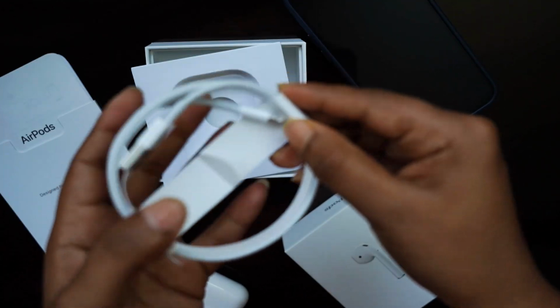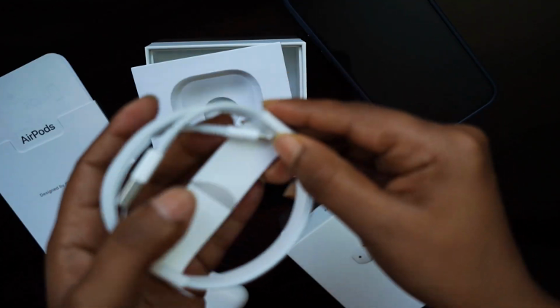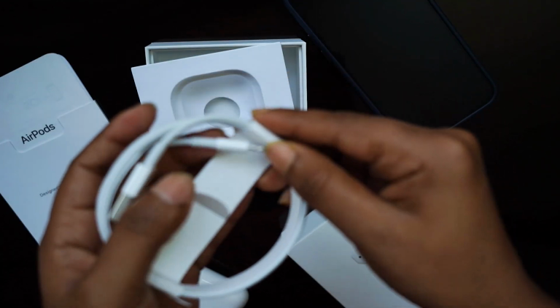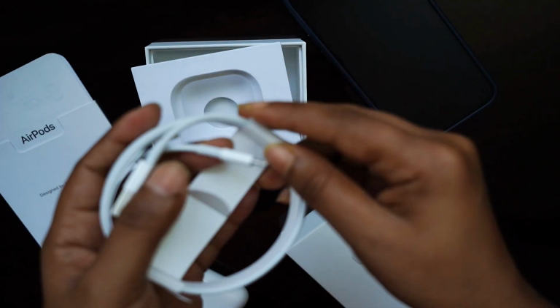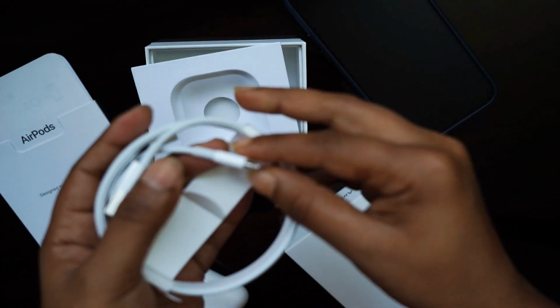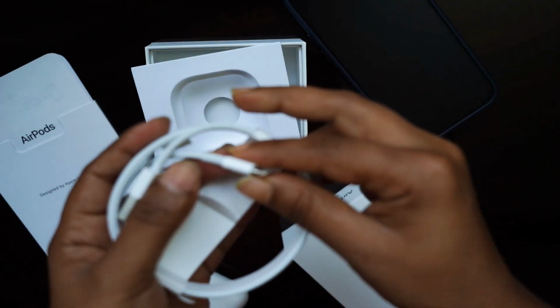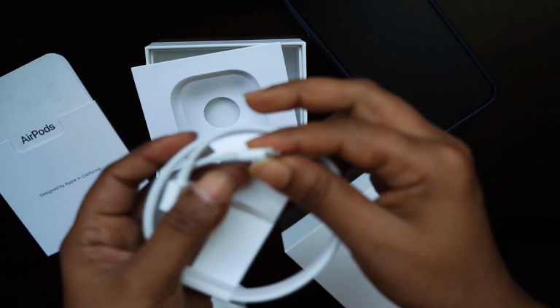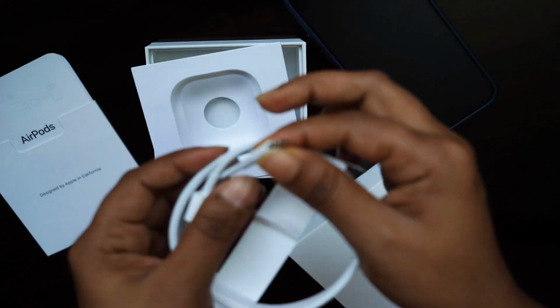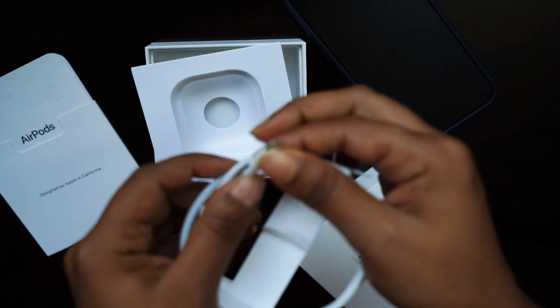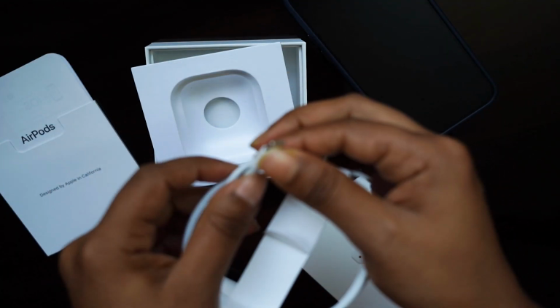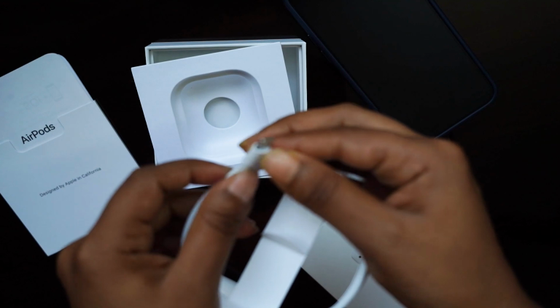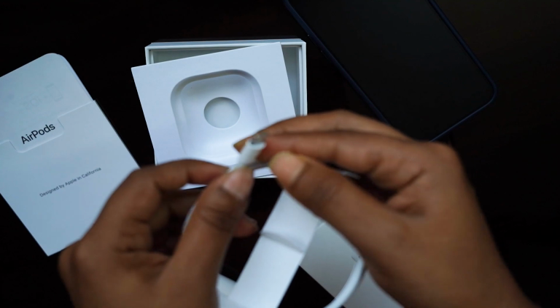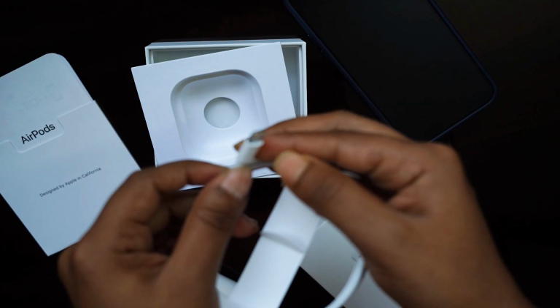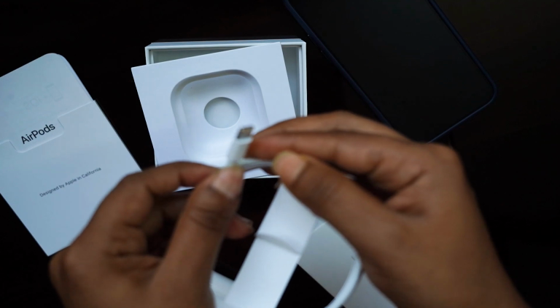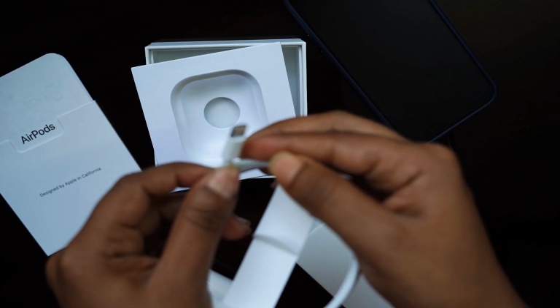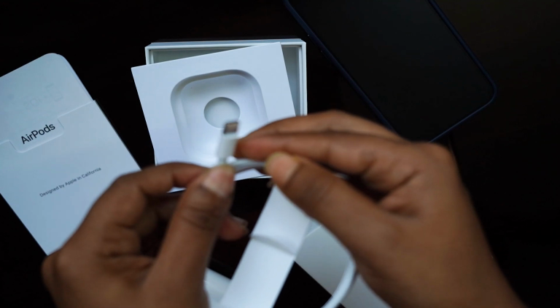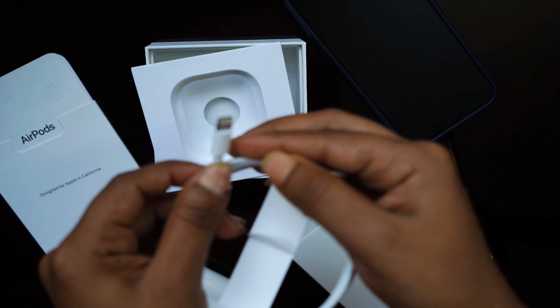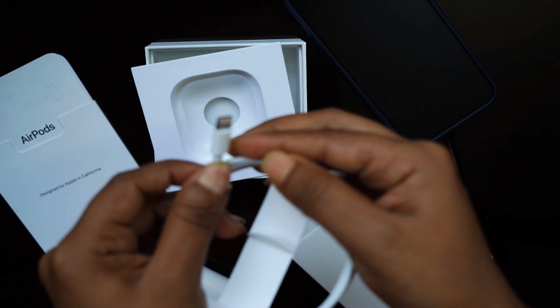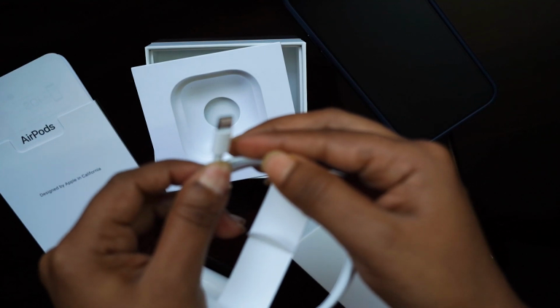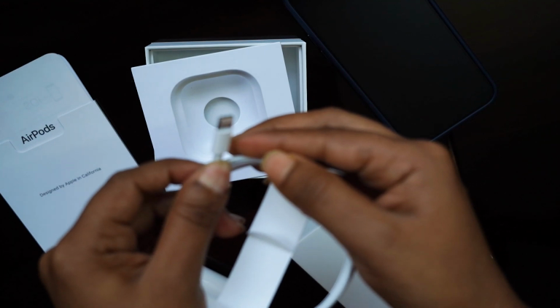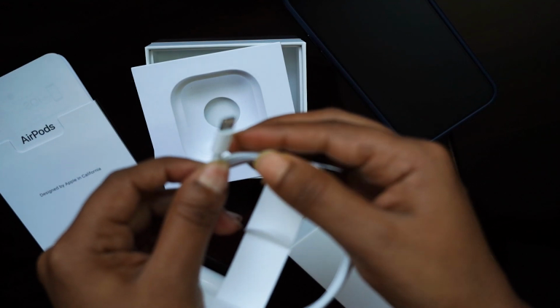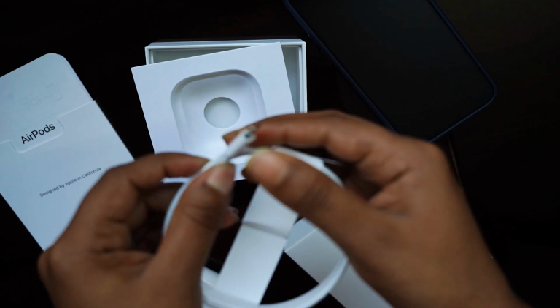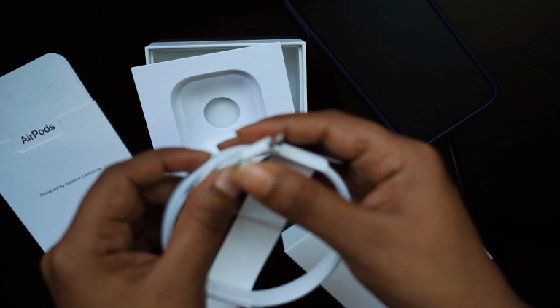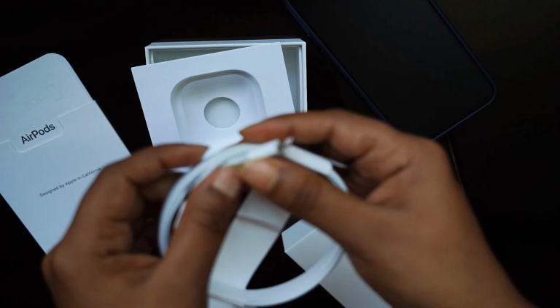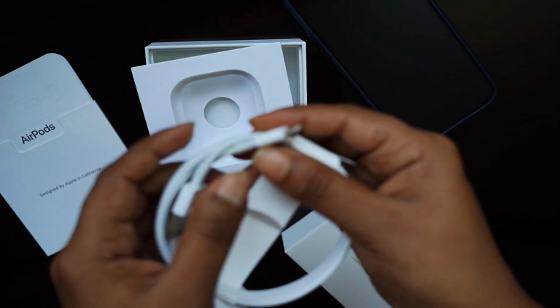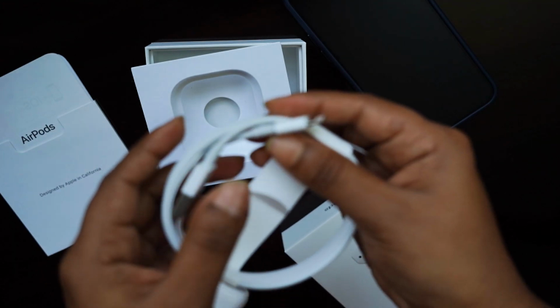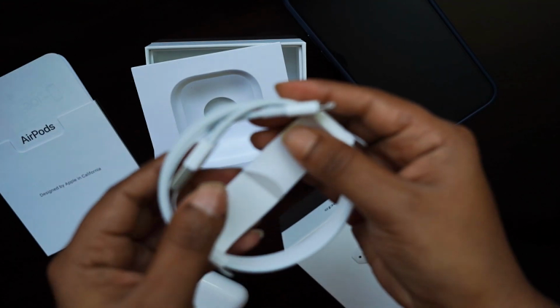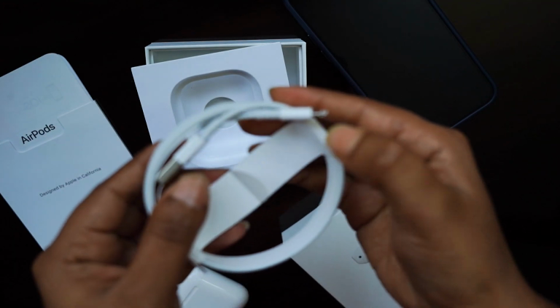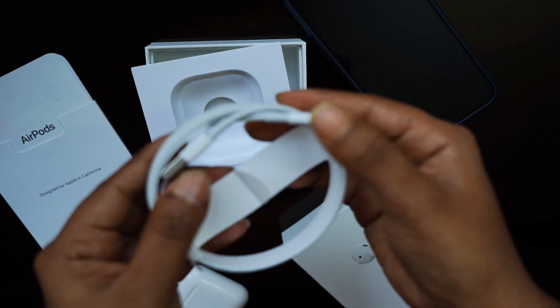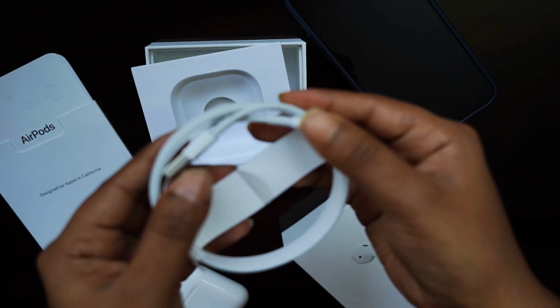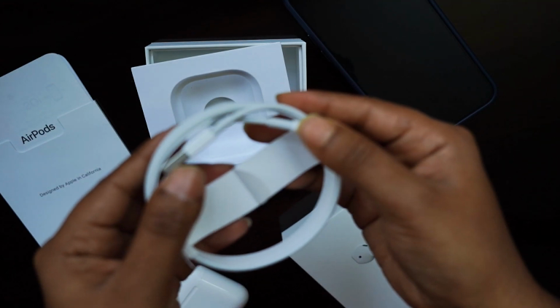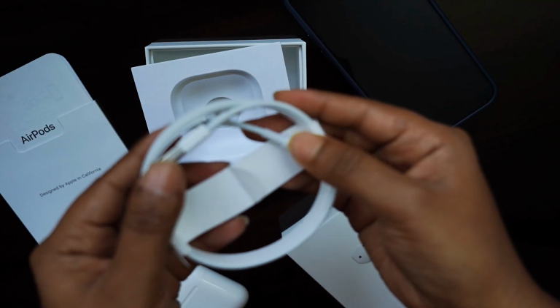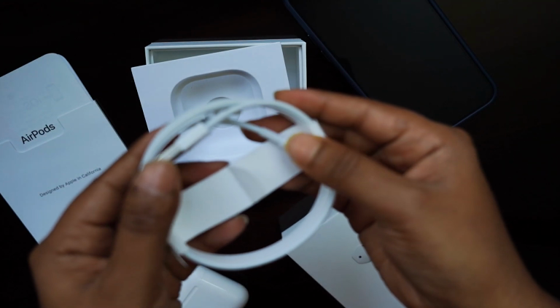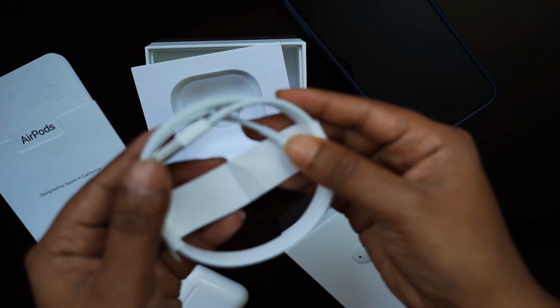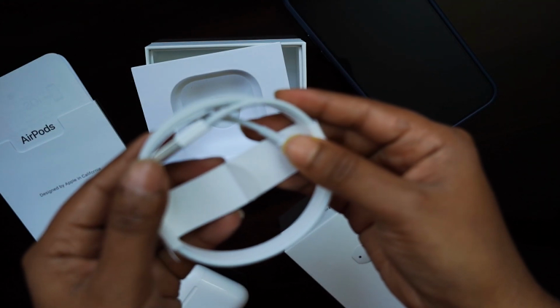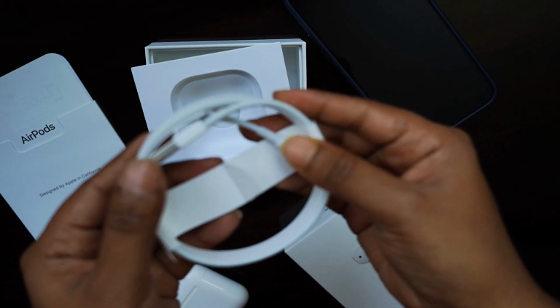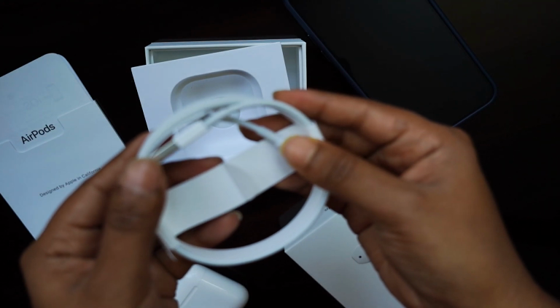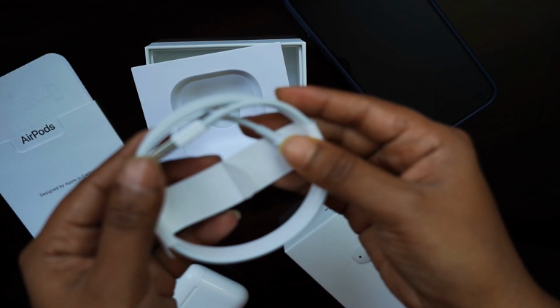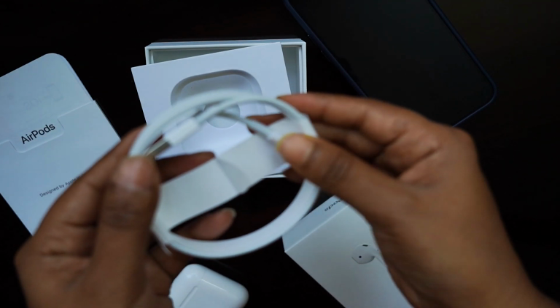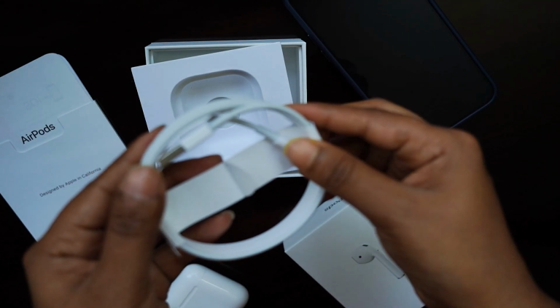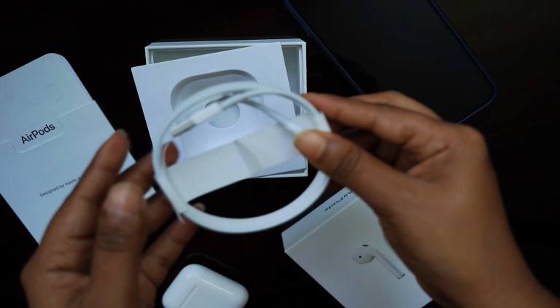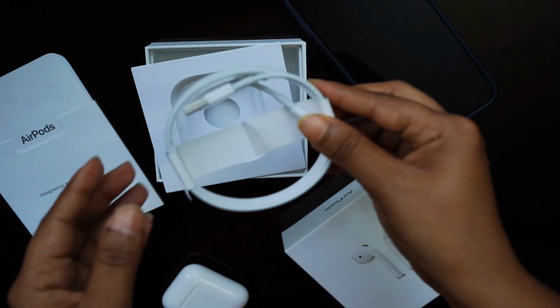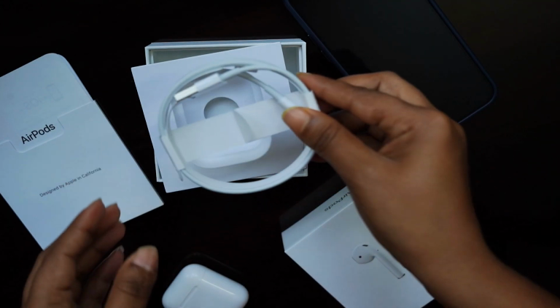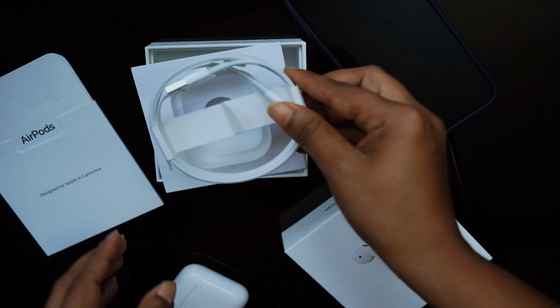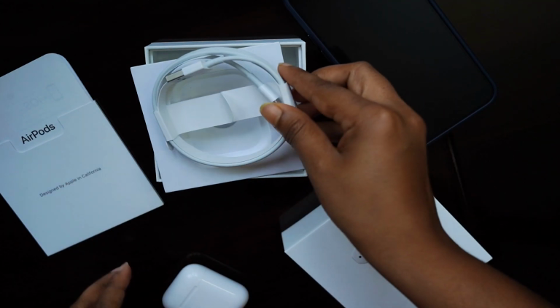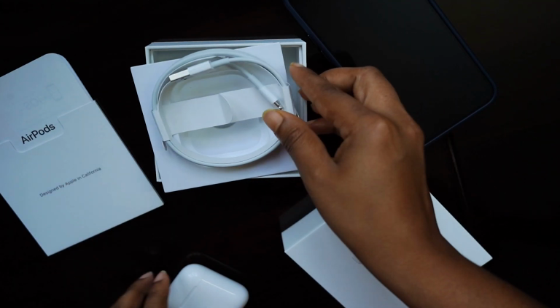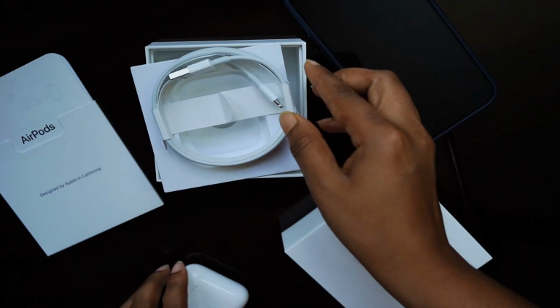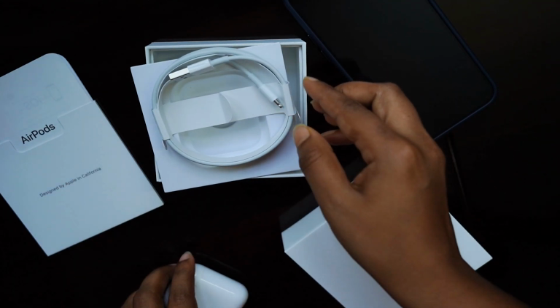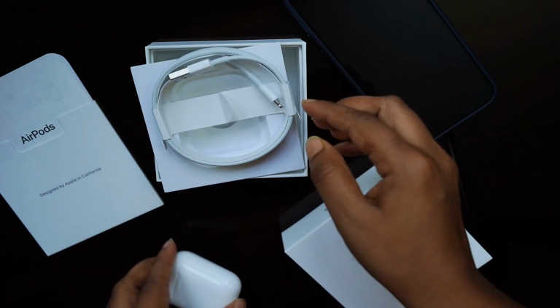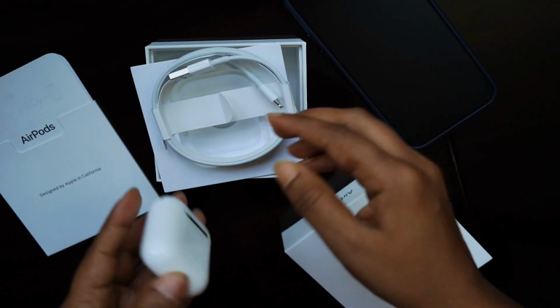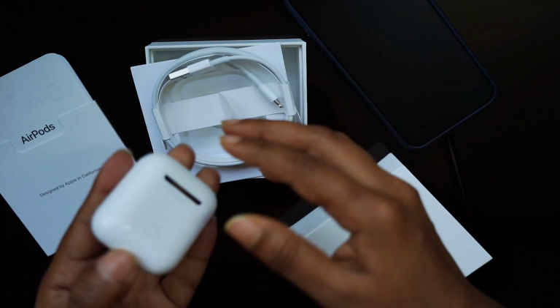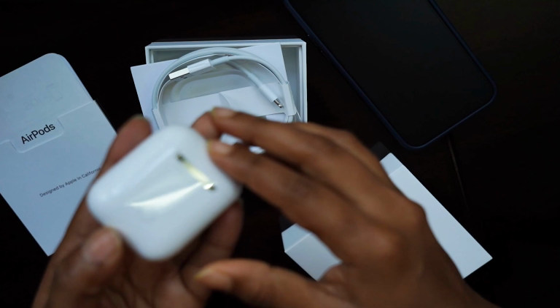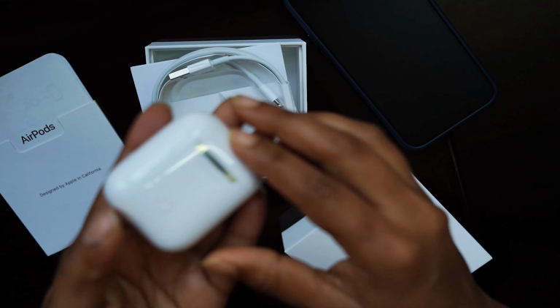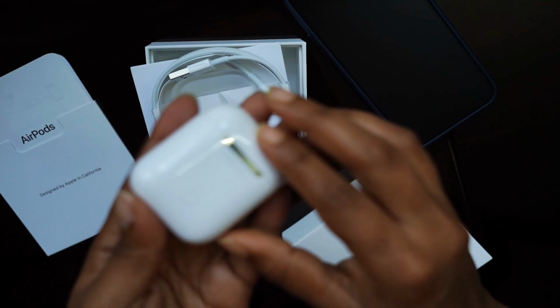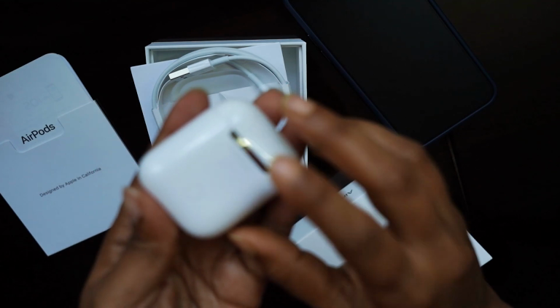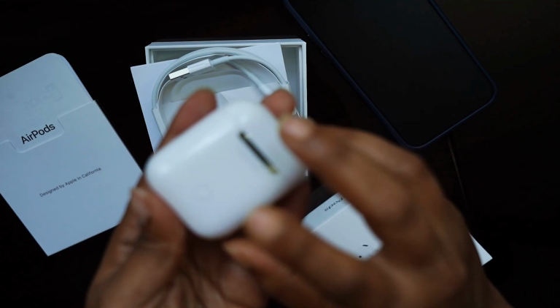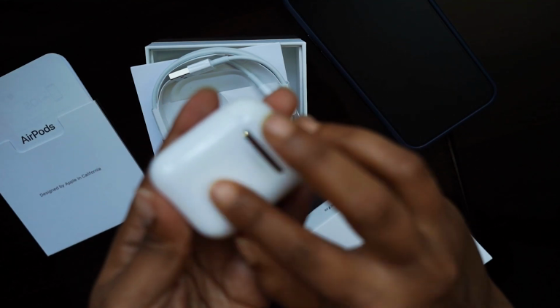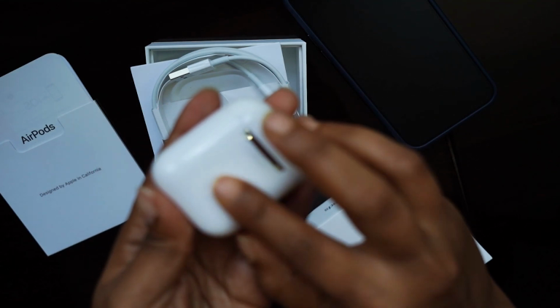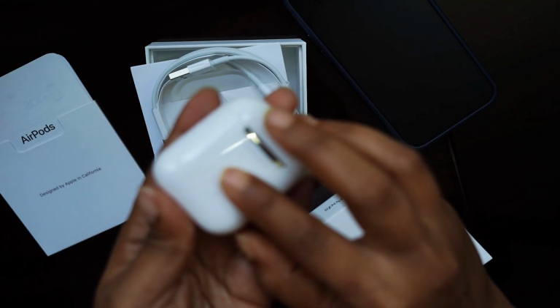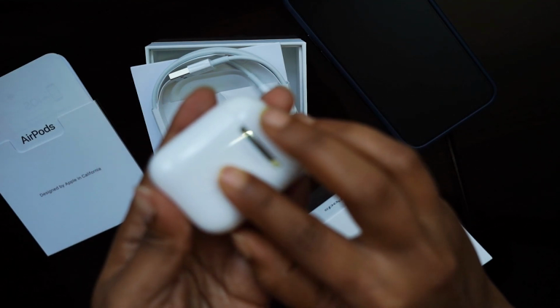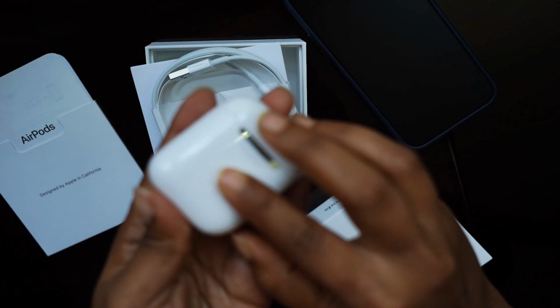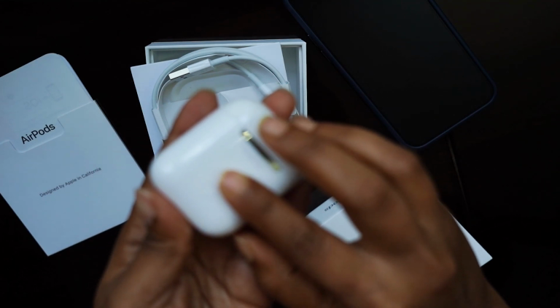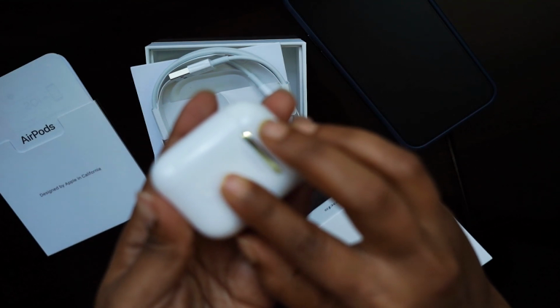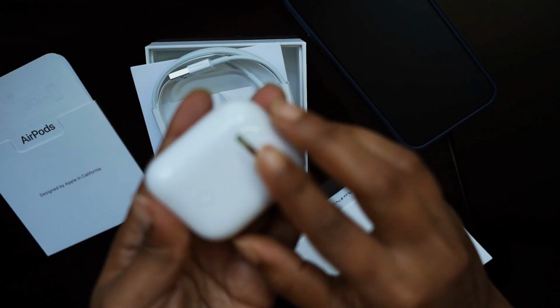AirPods 2 comes with a wireless charging case that allows you to charge them without any cables.